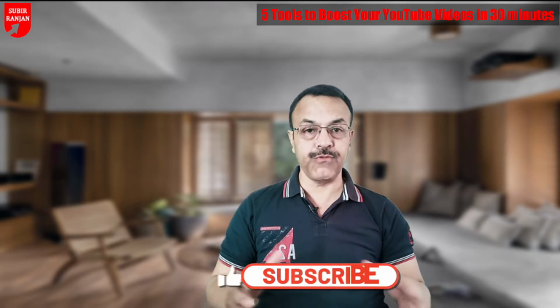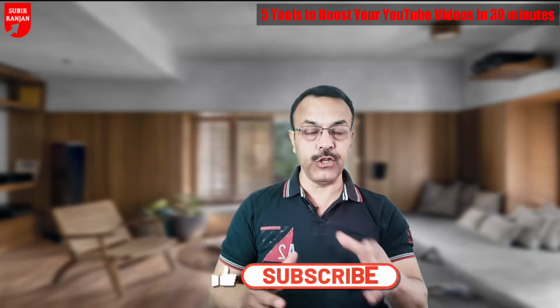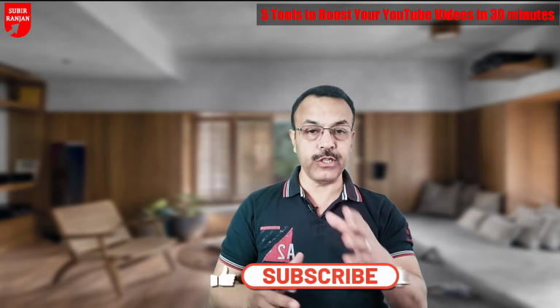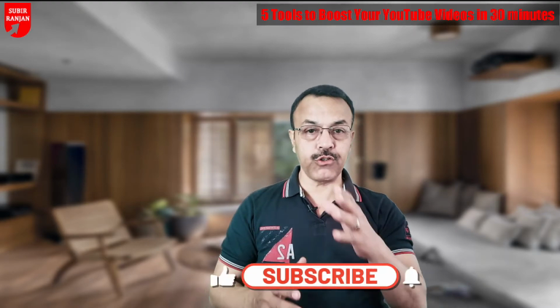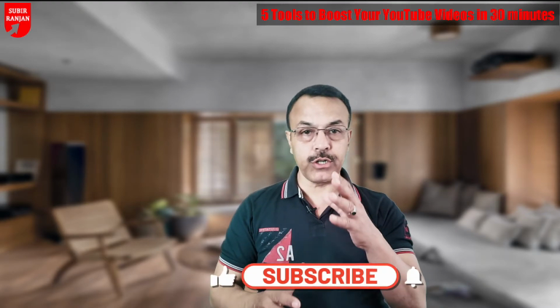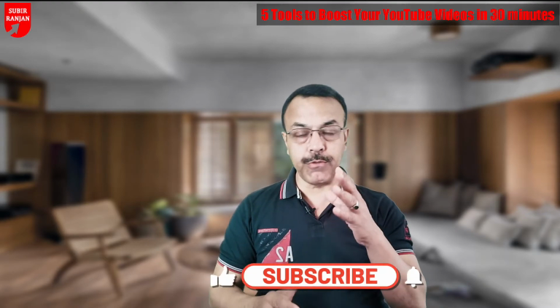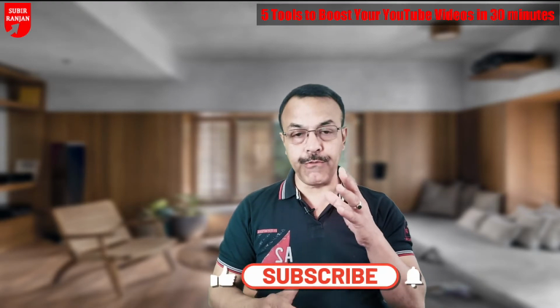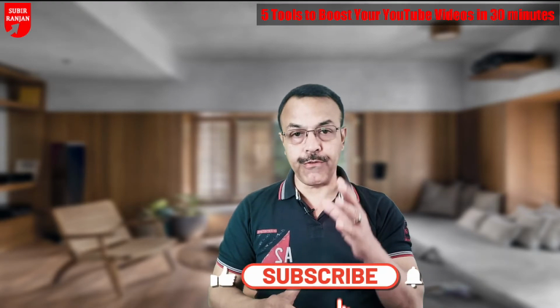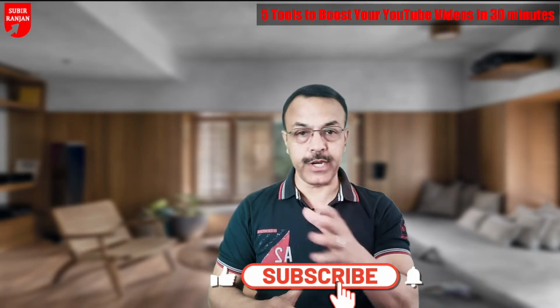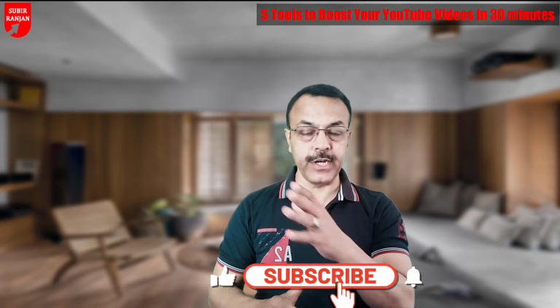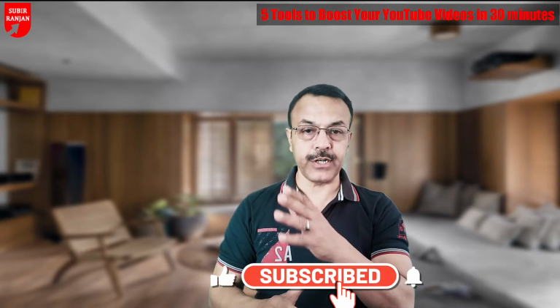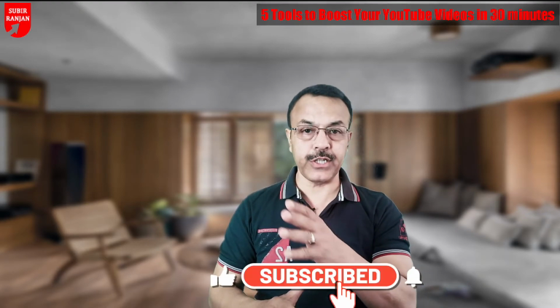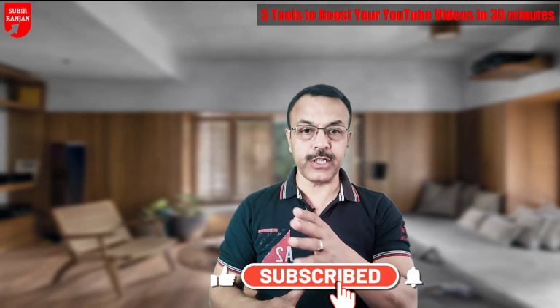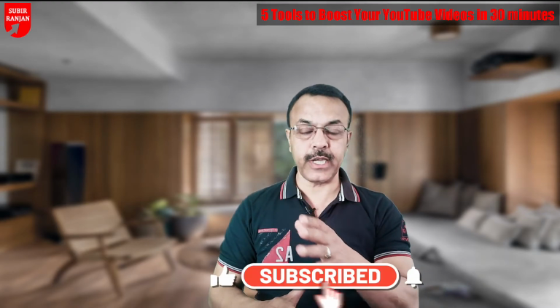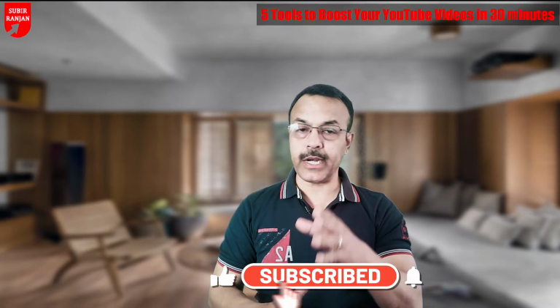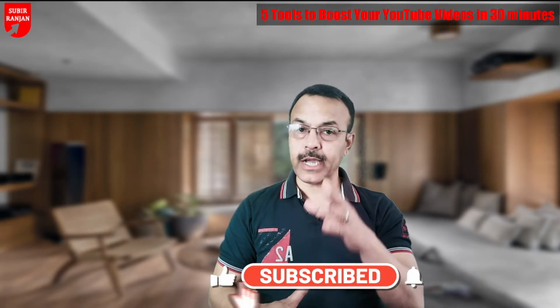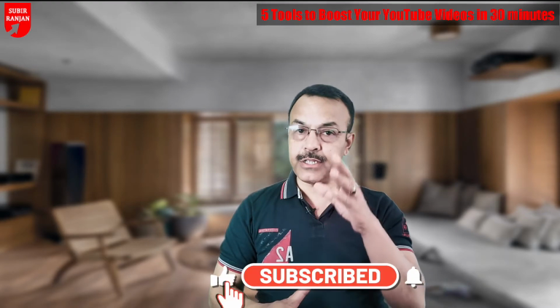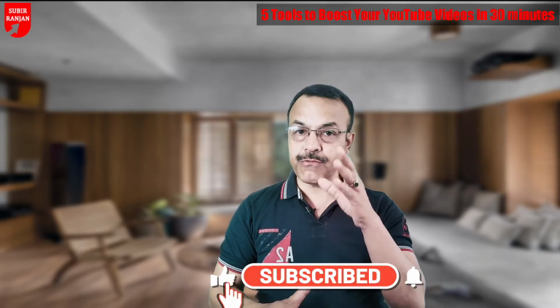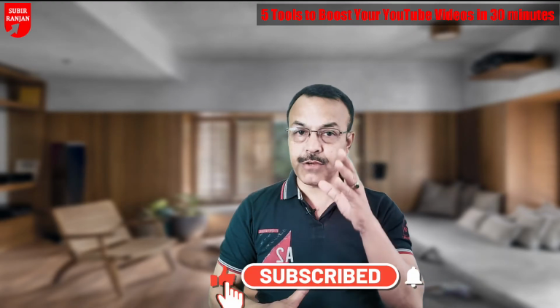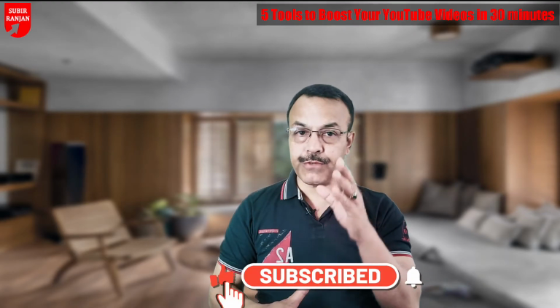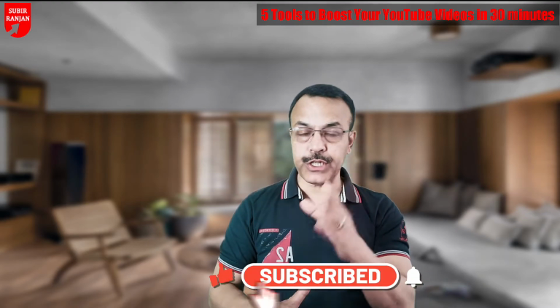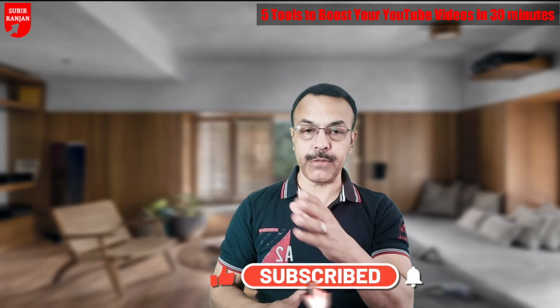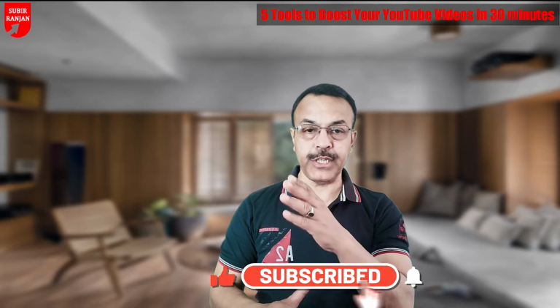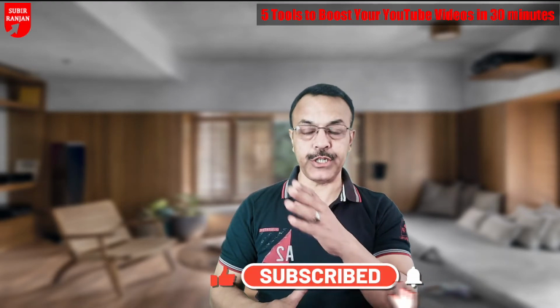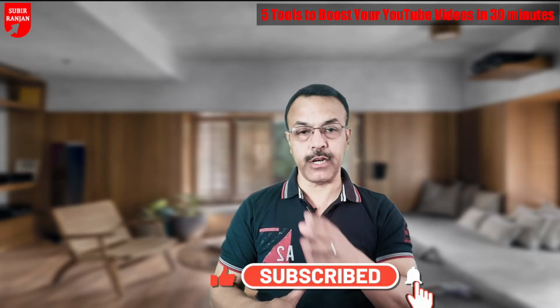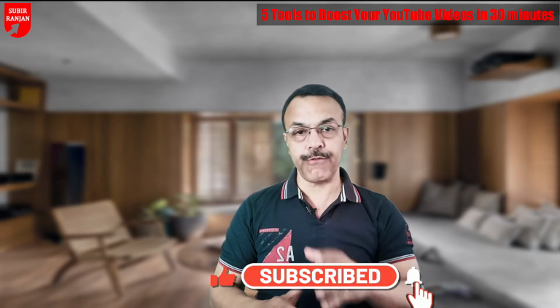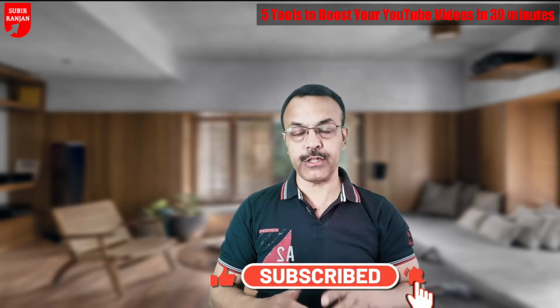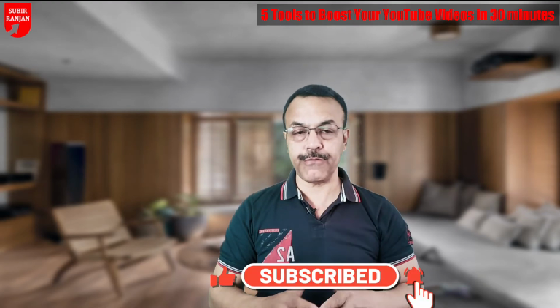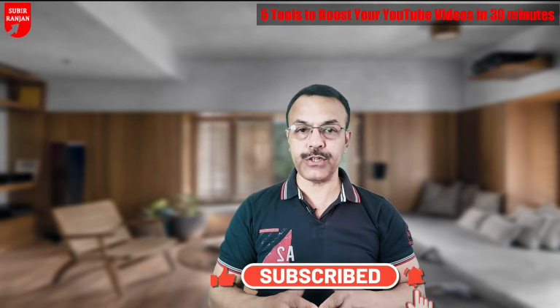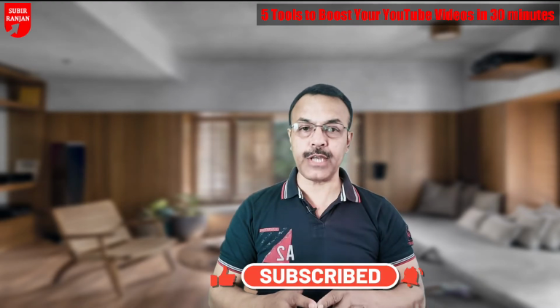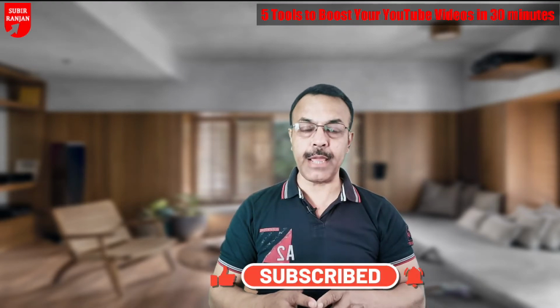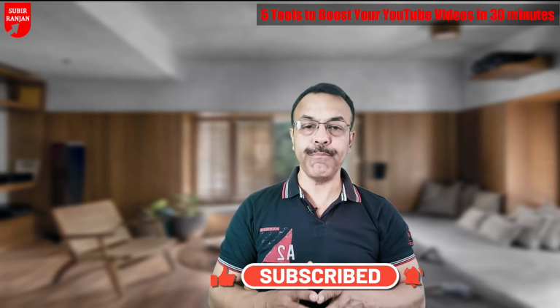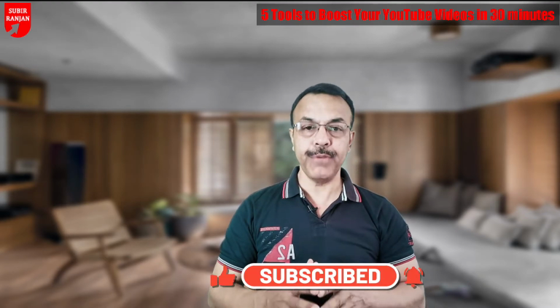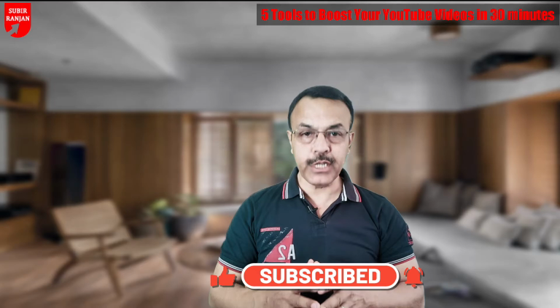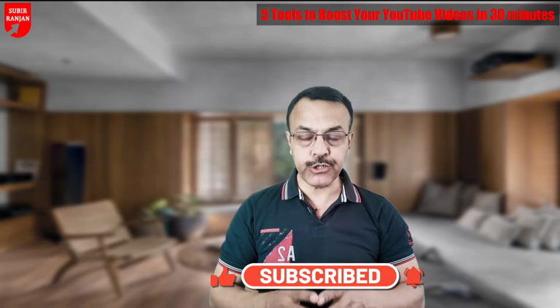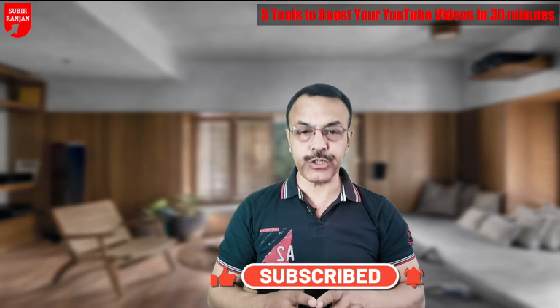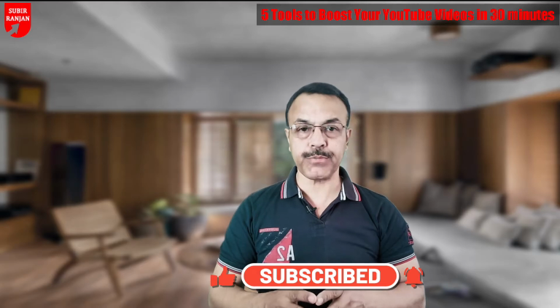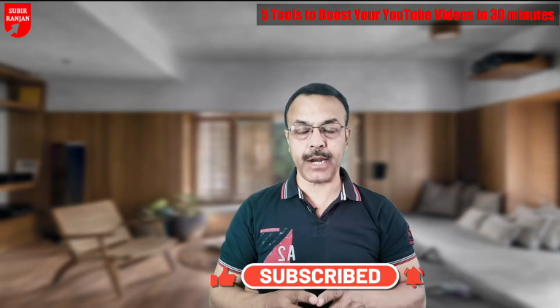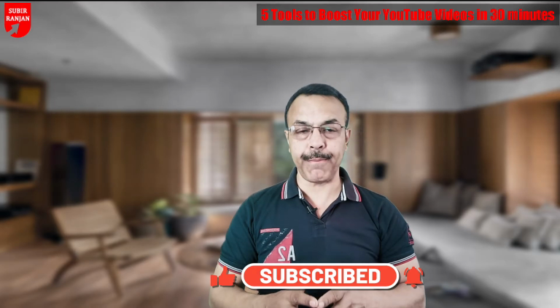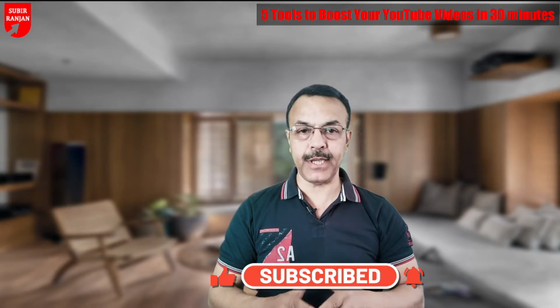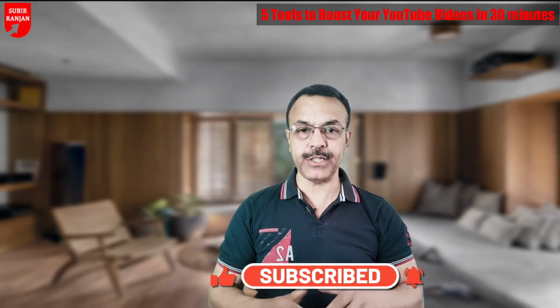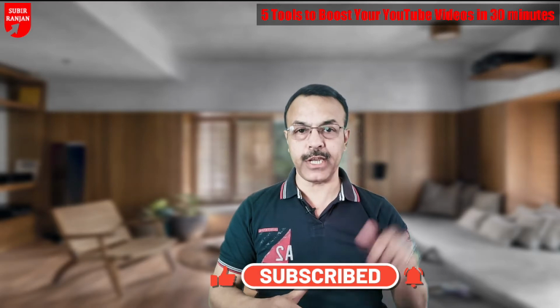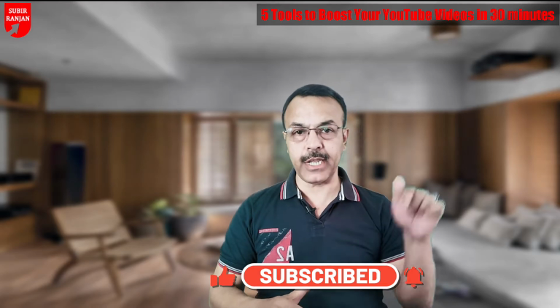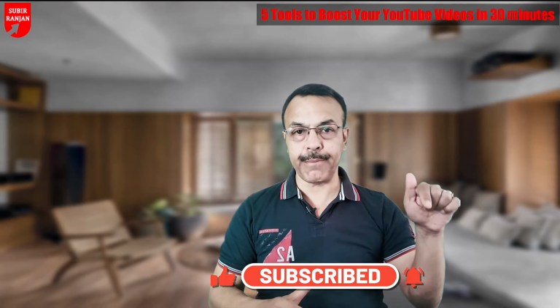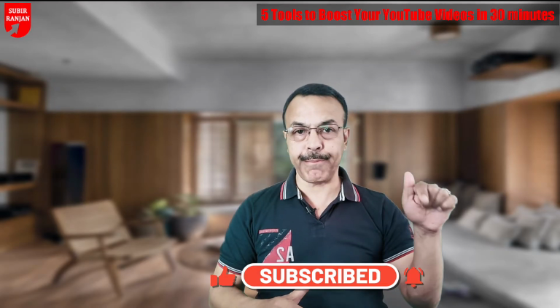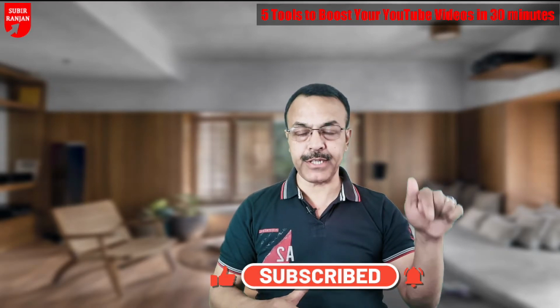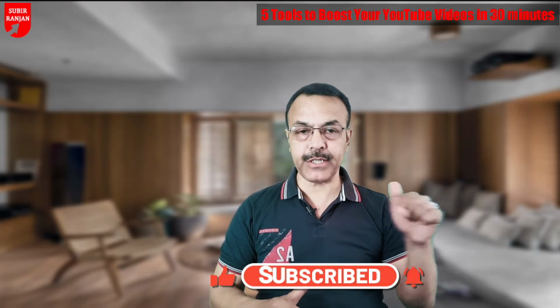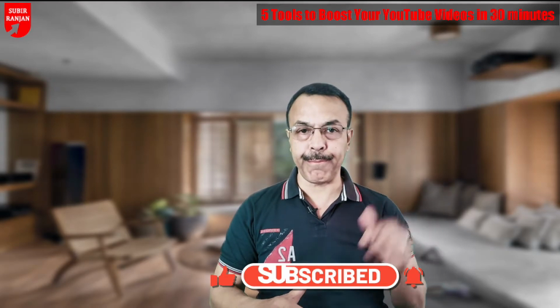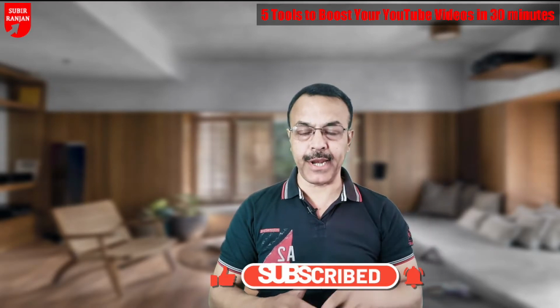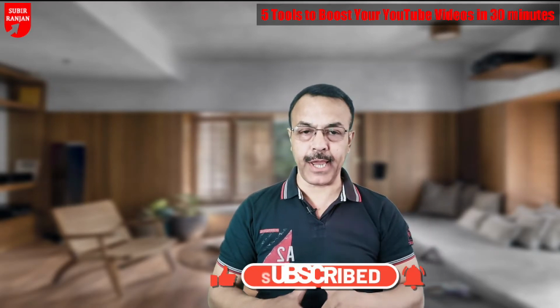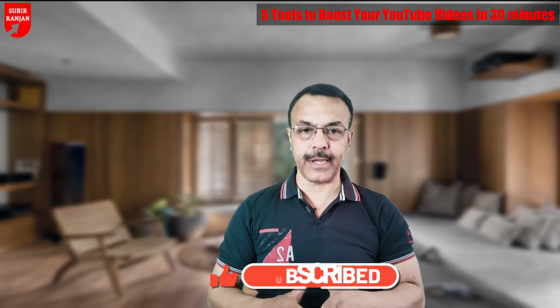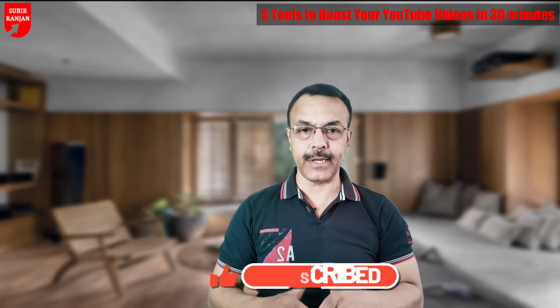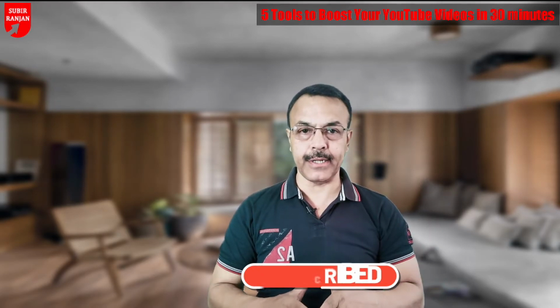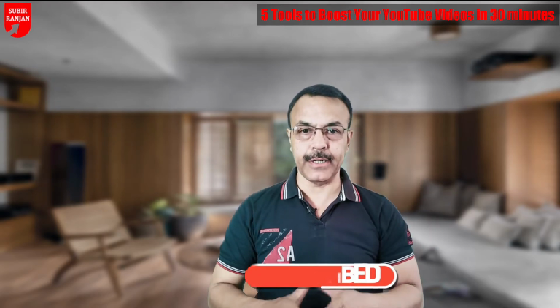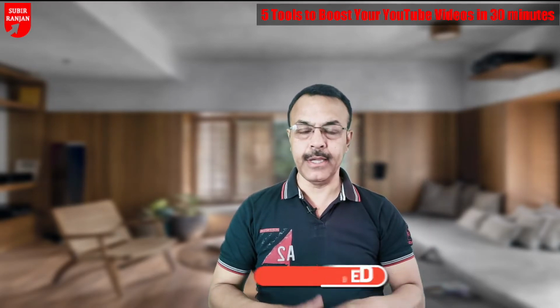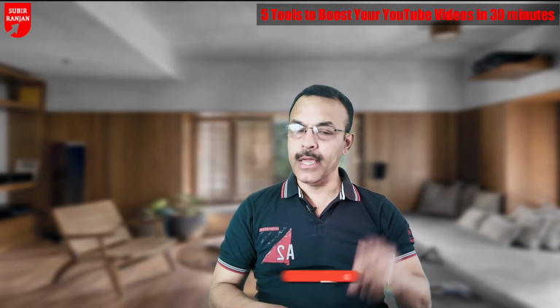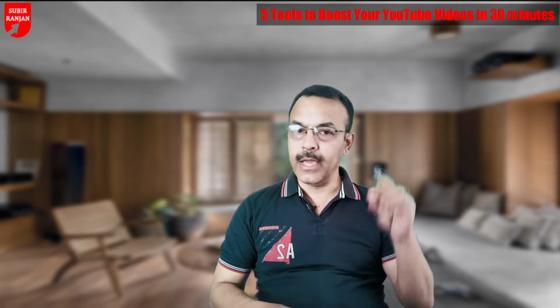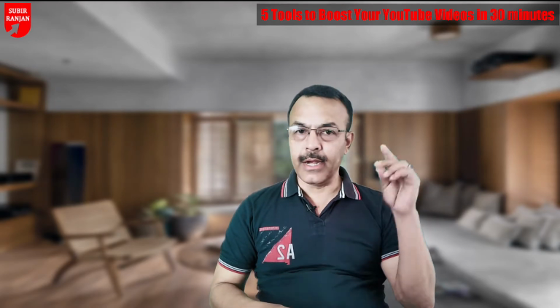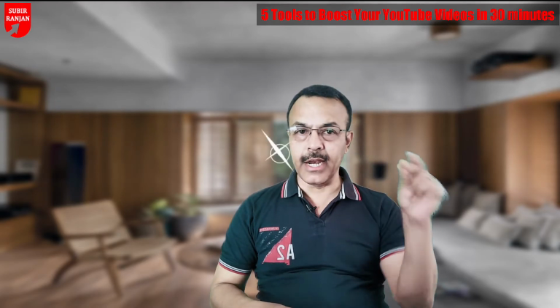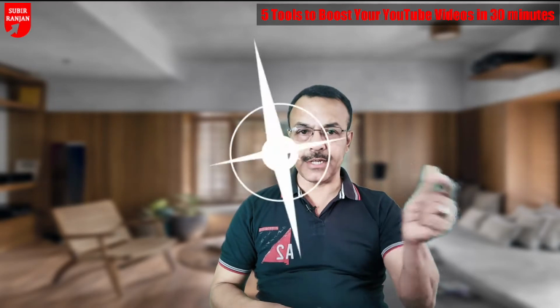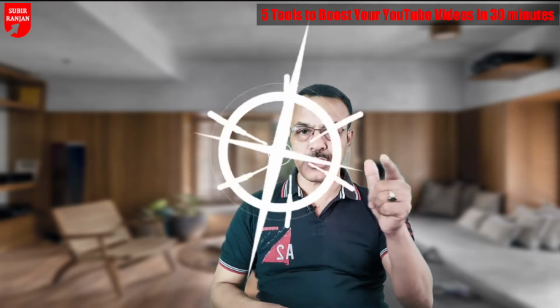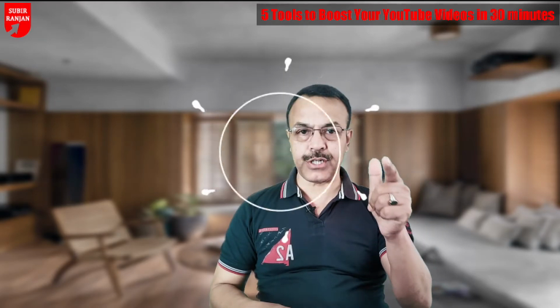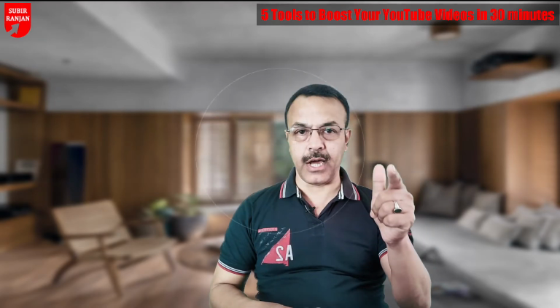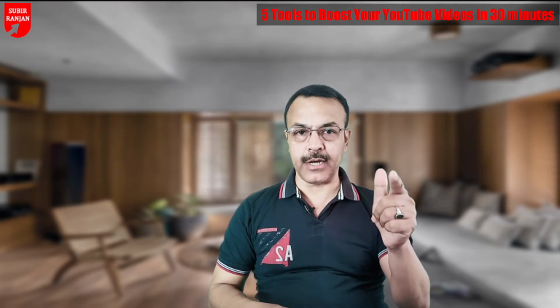This video is going to be very interesting. If you are visiting my channel for the first time, please do subscribe and press the bell icon. Let's start.